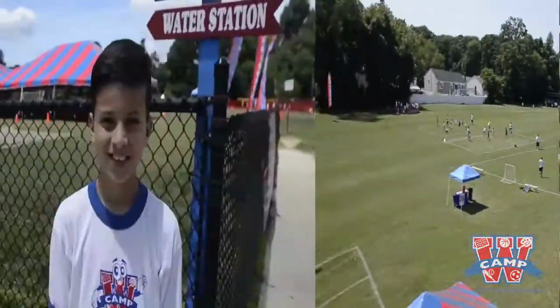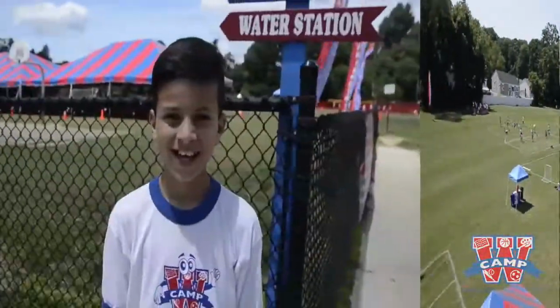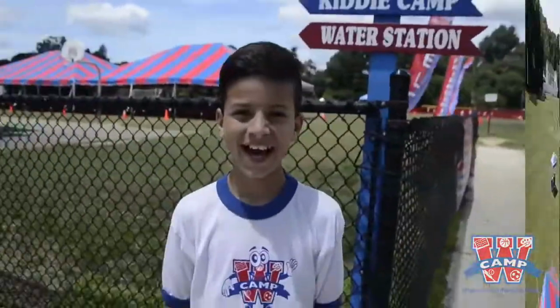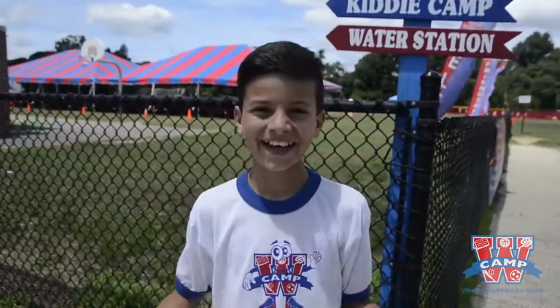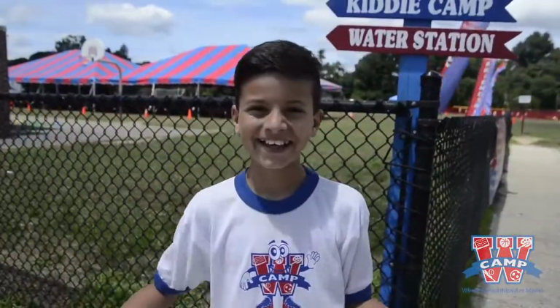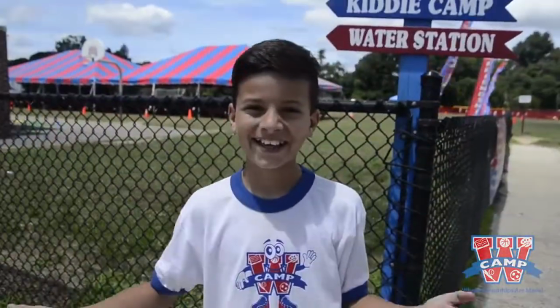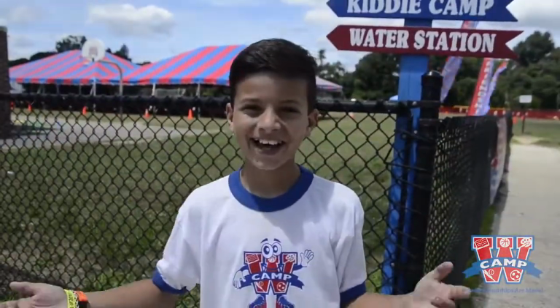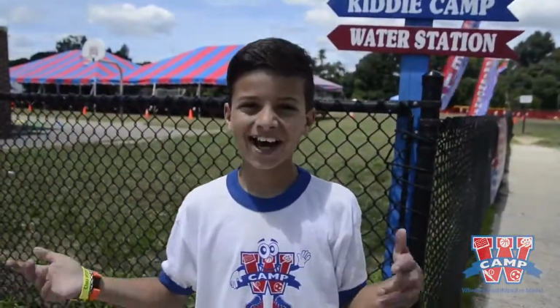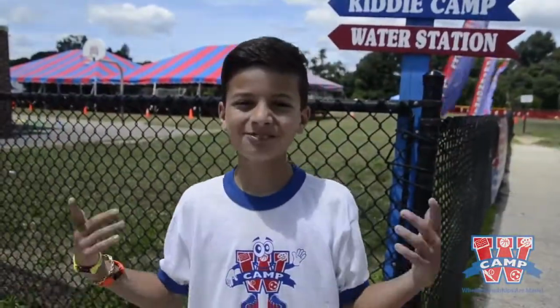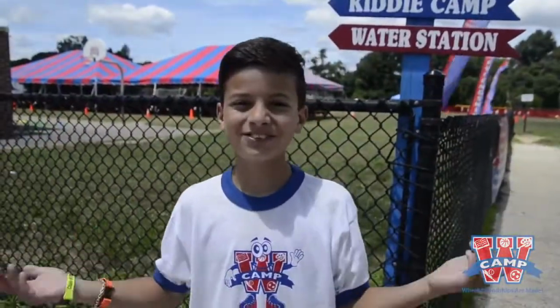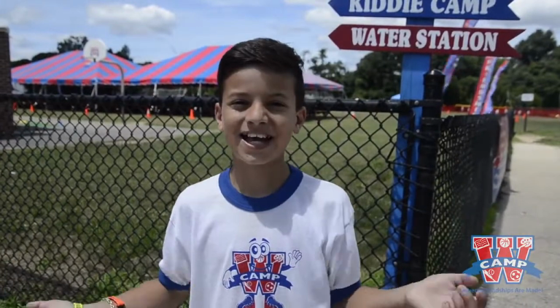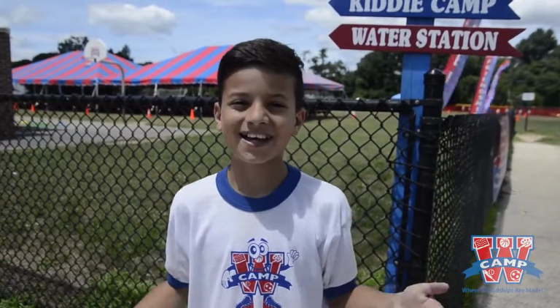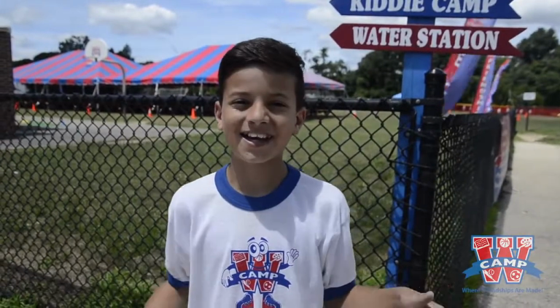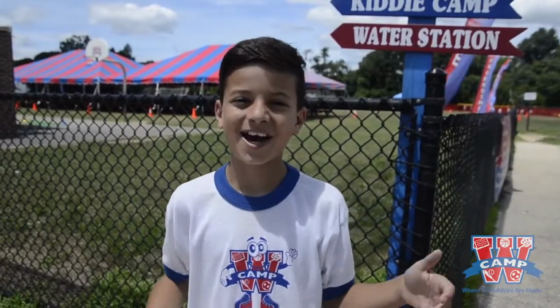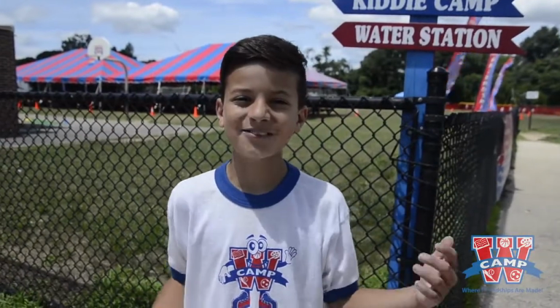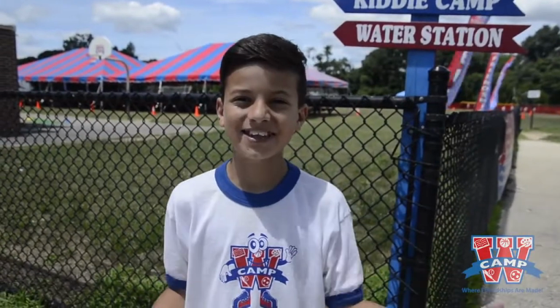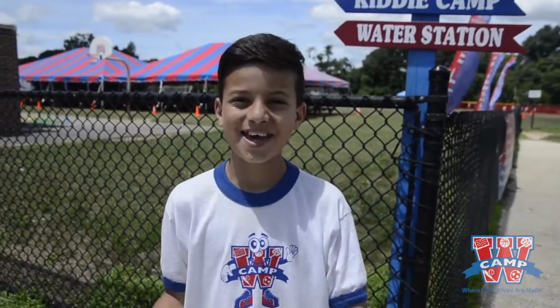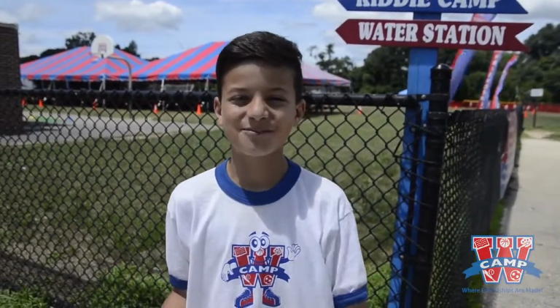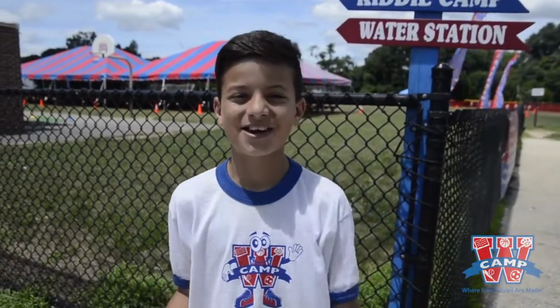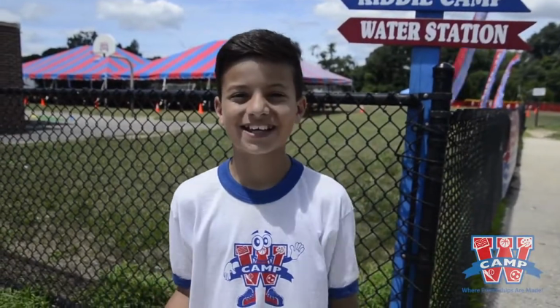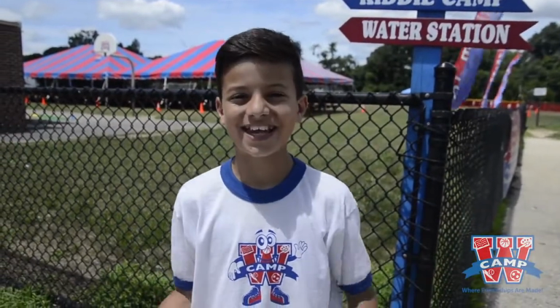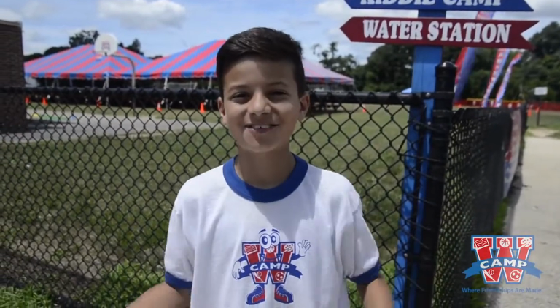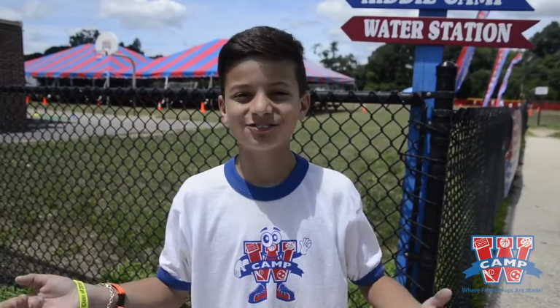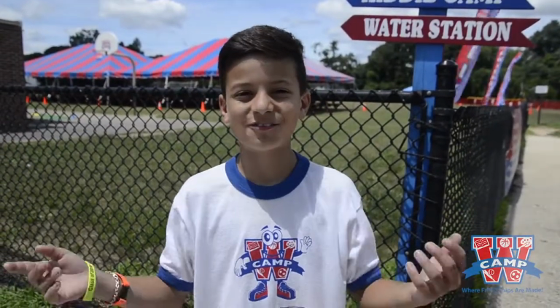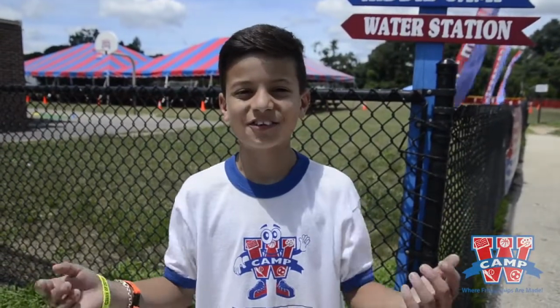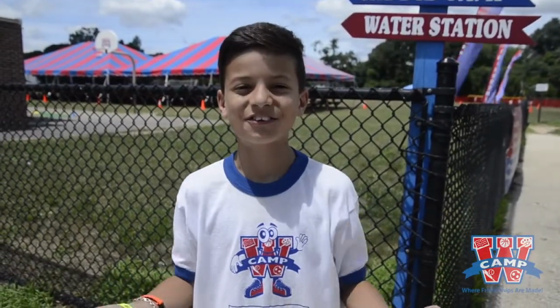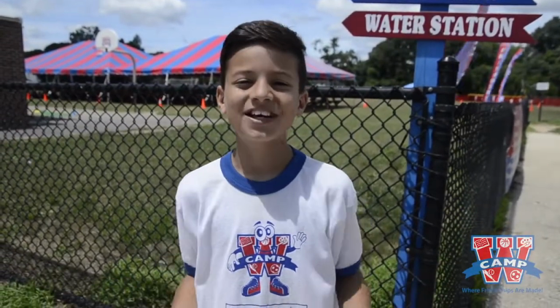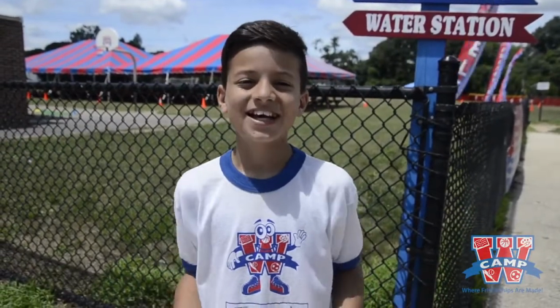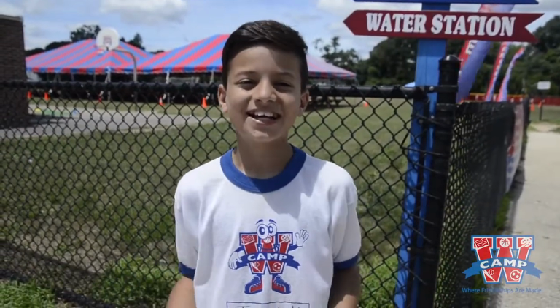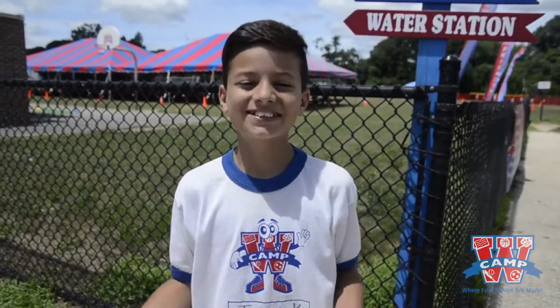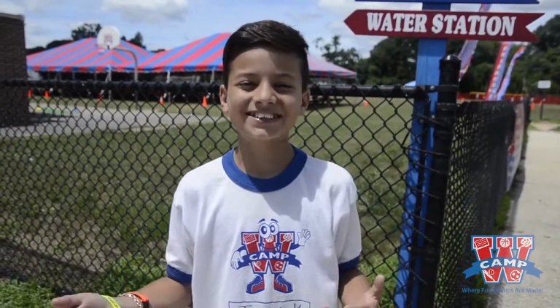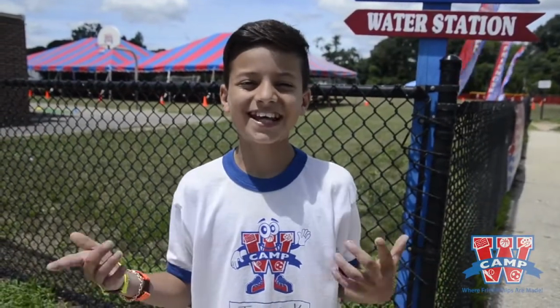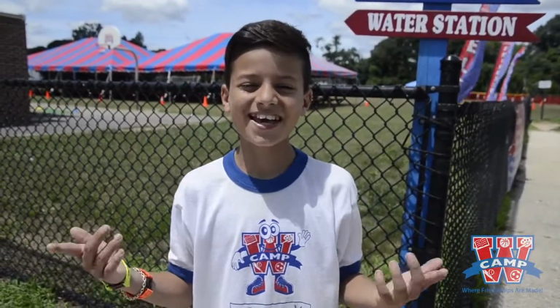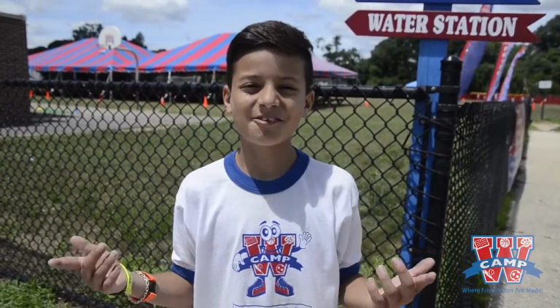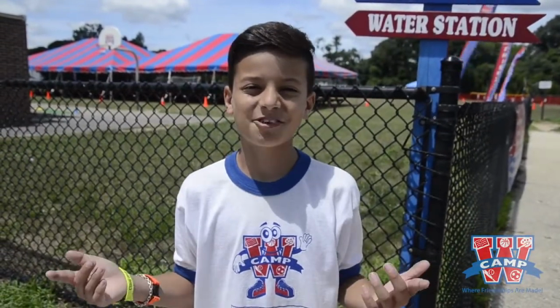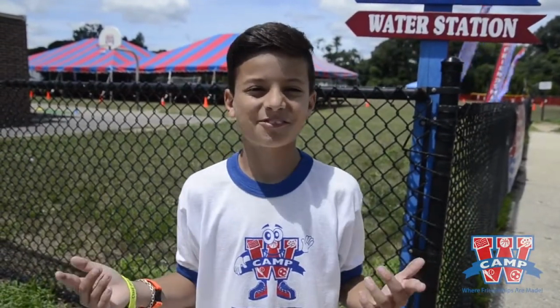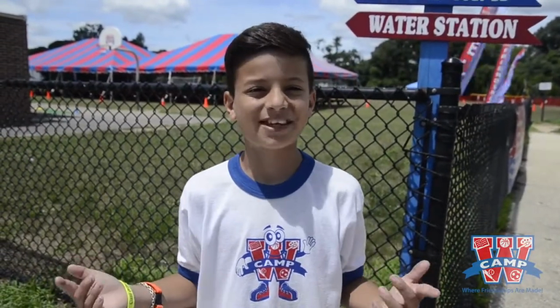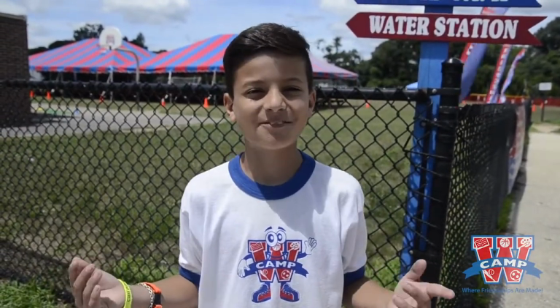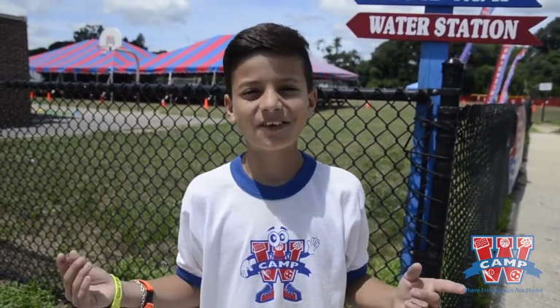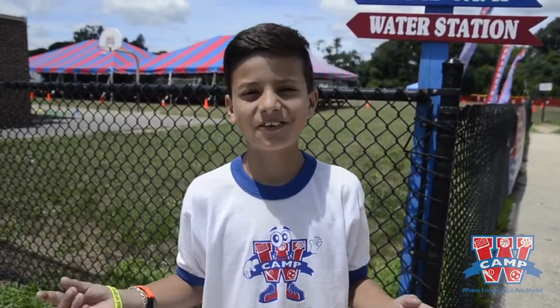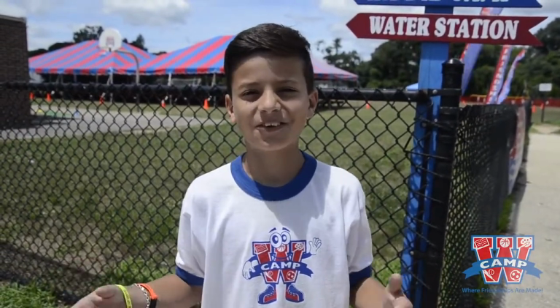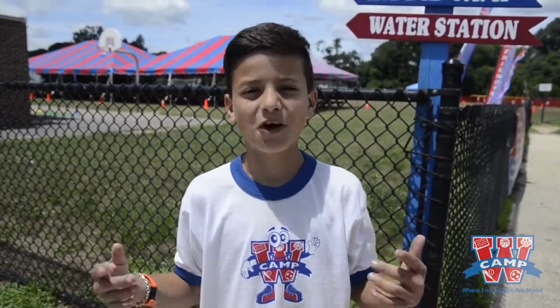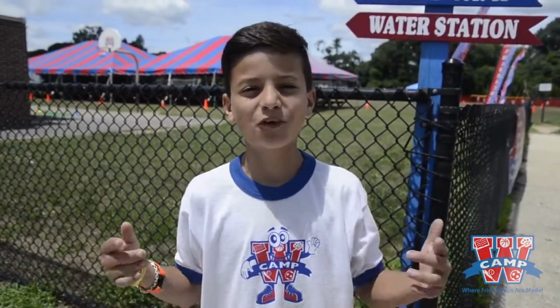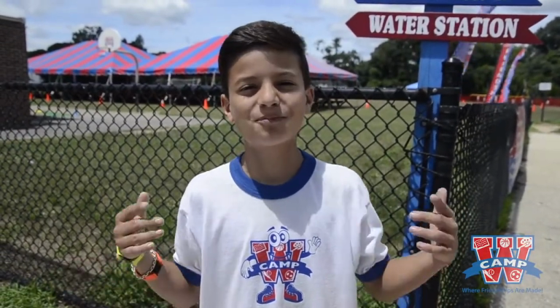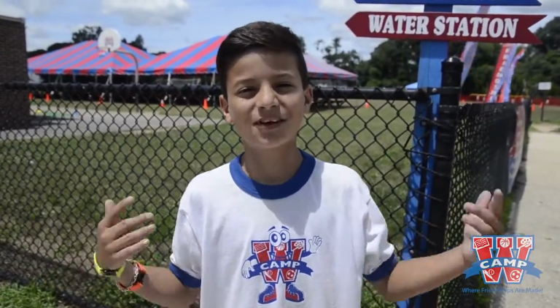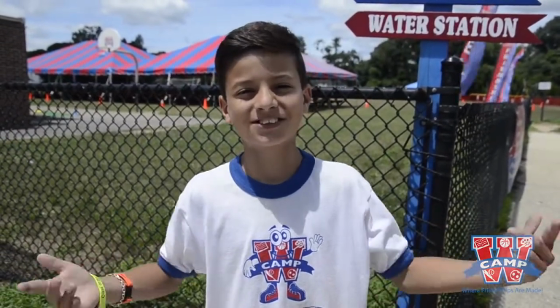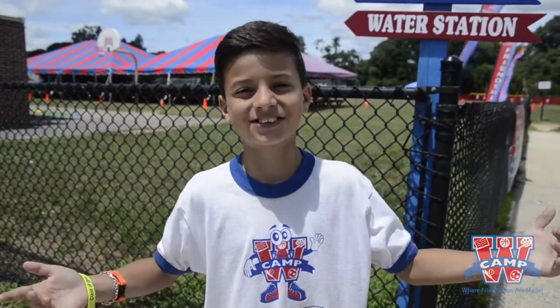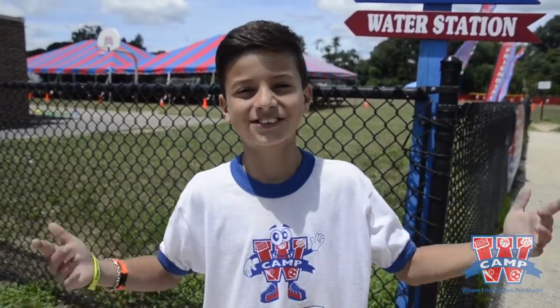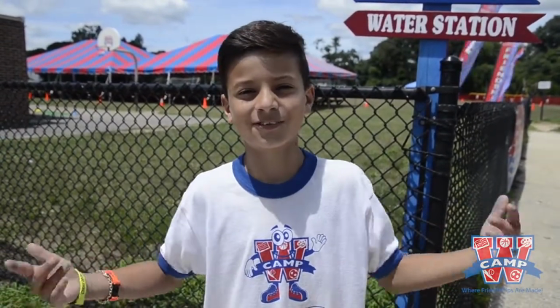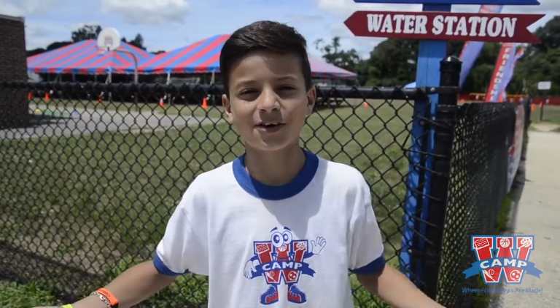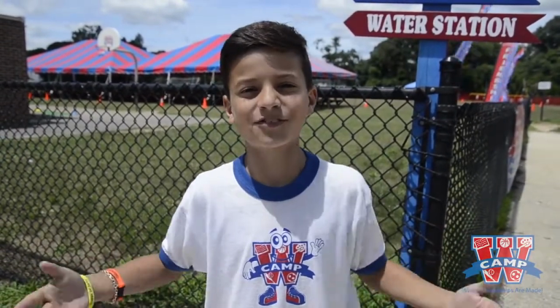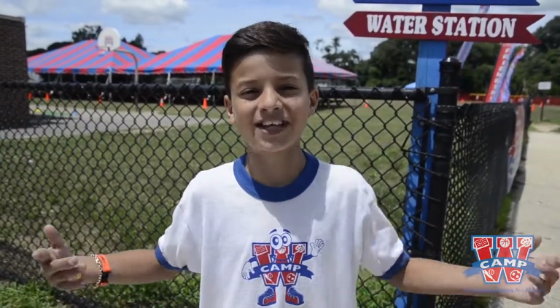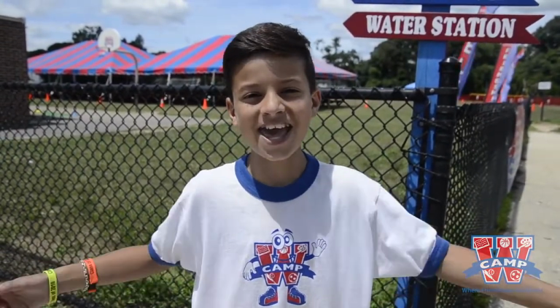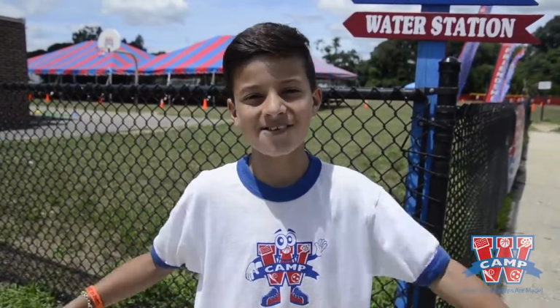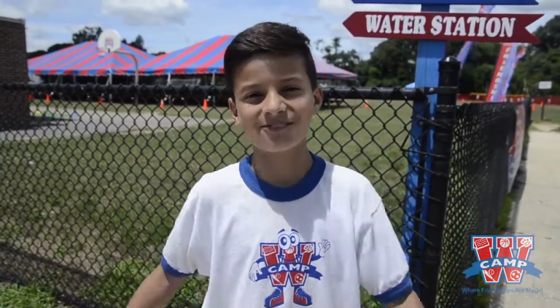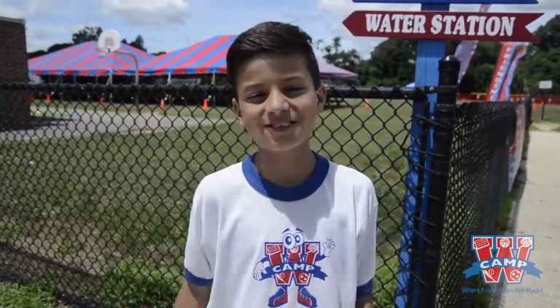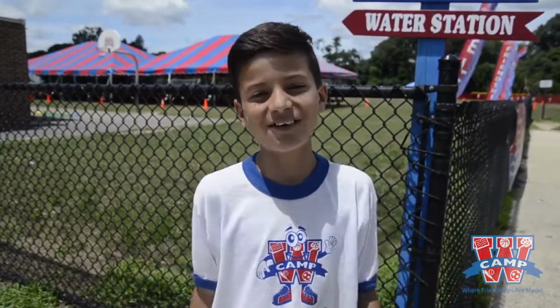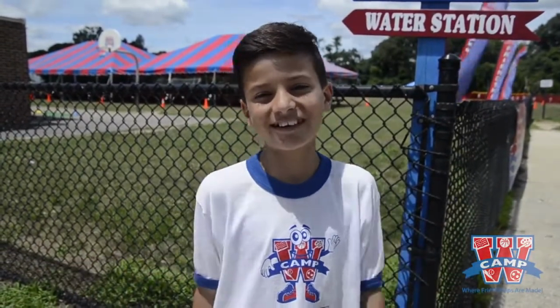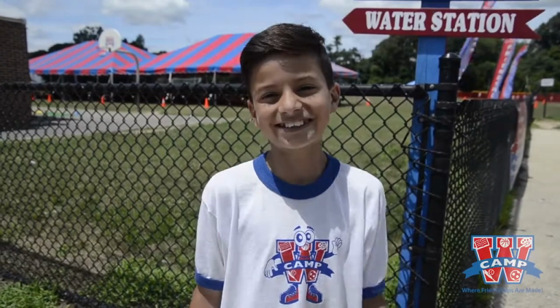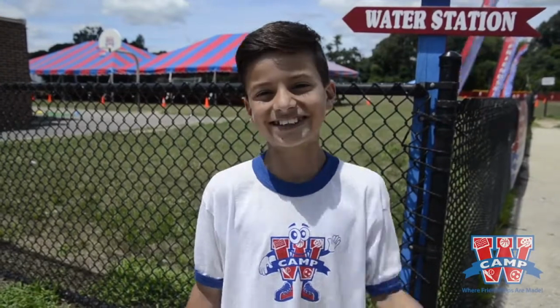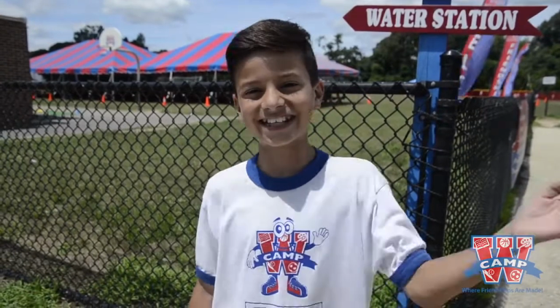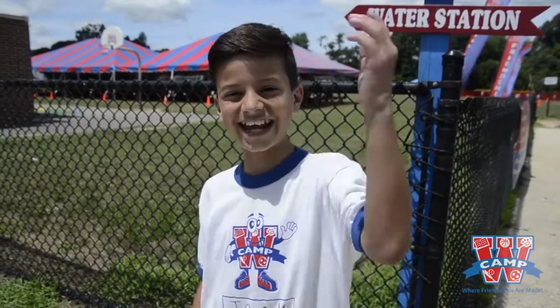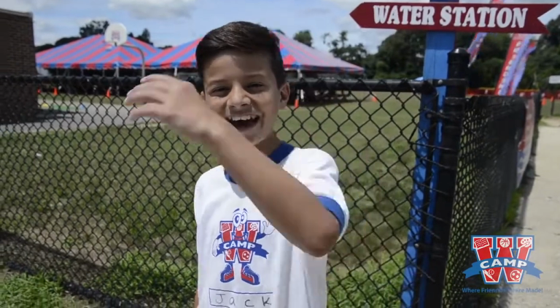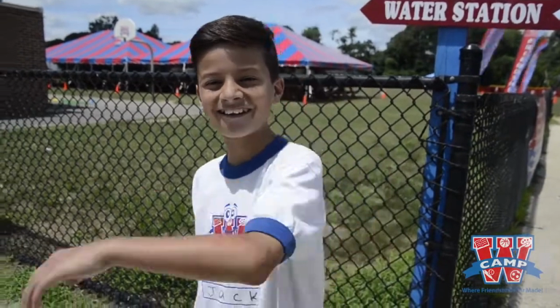Hi, I'm Jack. I'm a camper at Camp W, and today I'm going to be giving you your own personal tour of the camp. Come on, let's check it out.